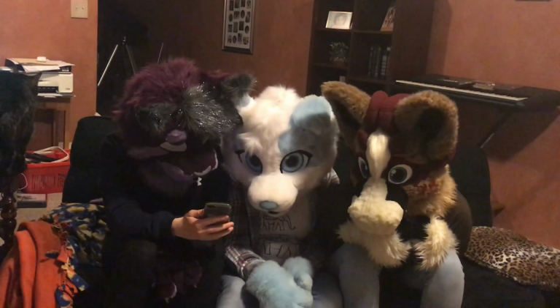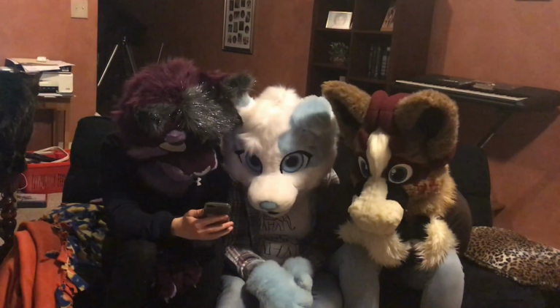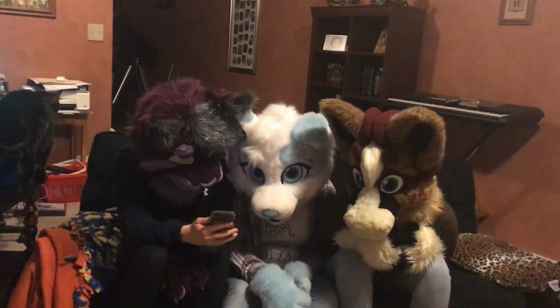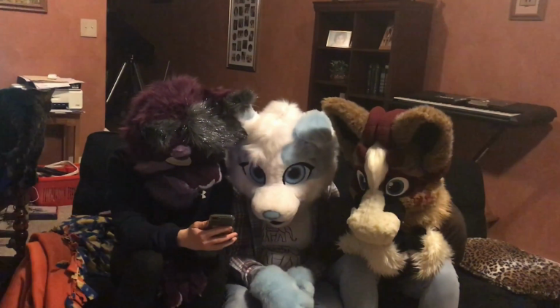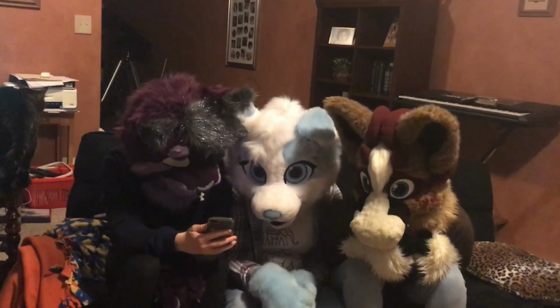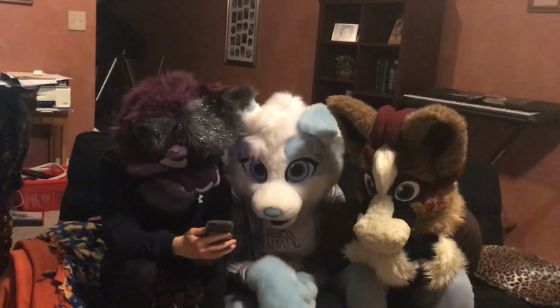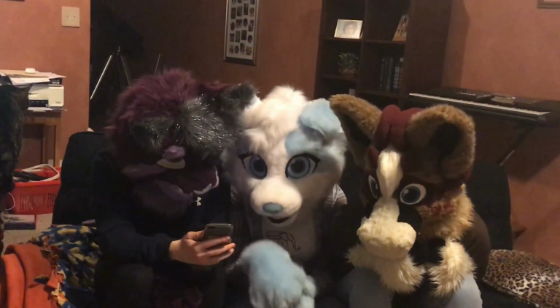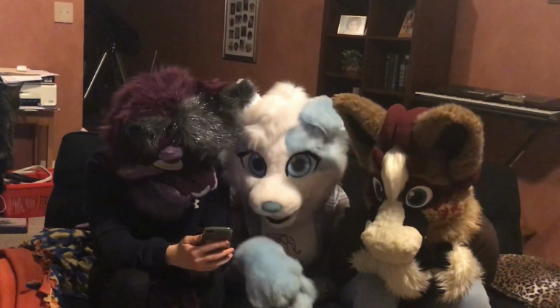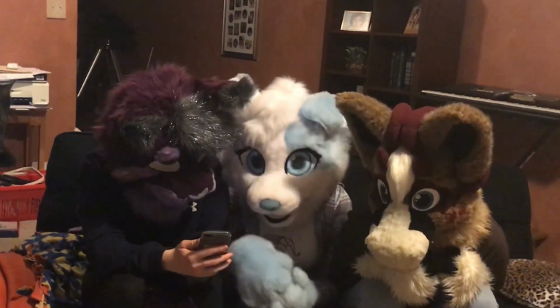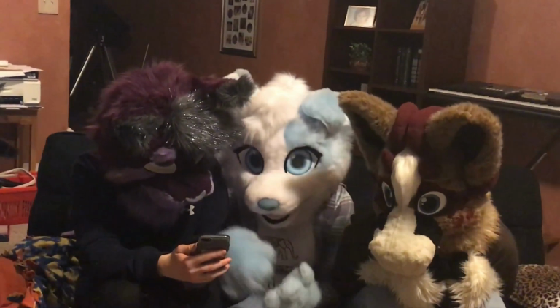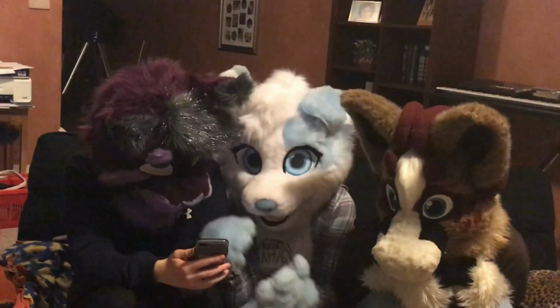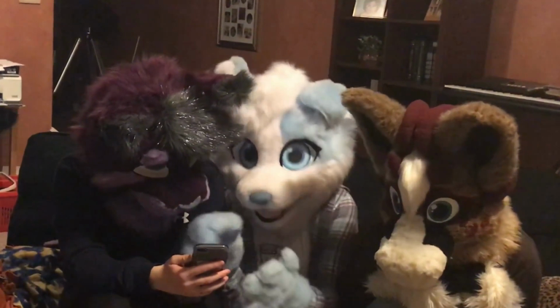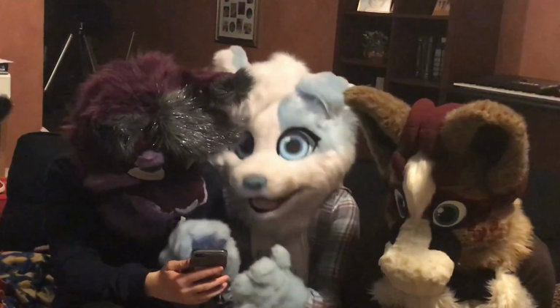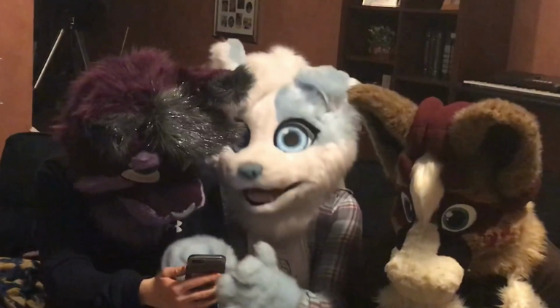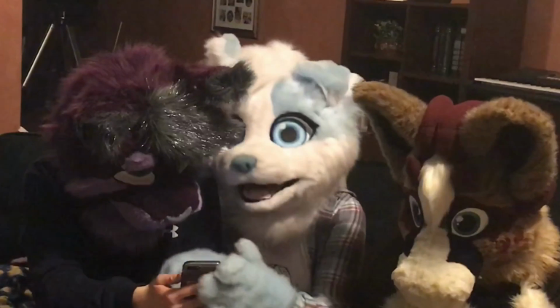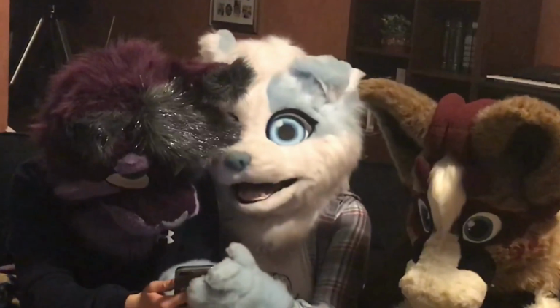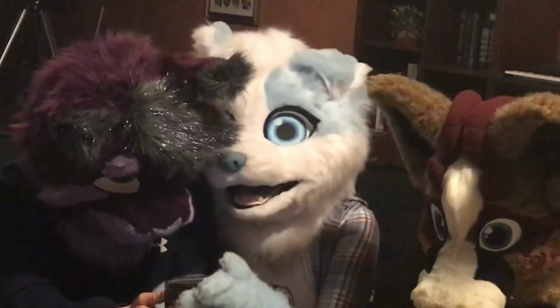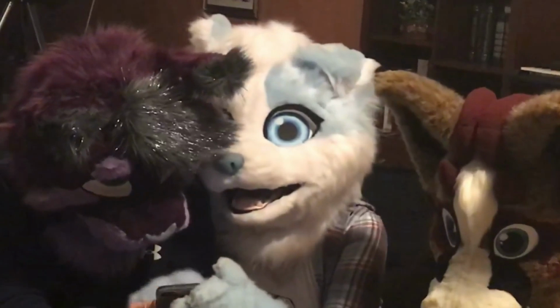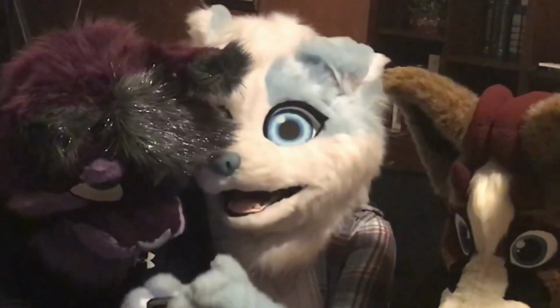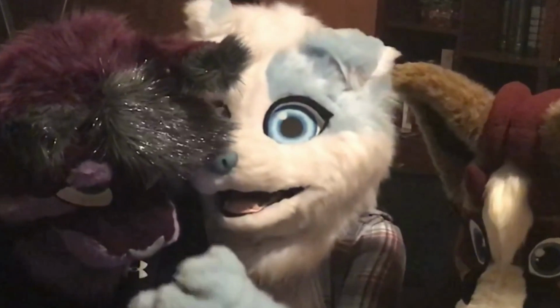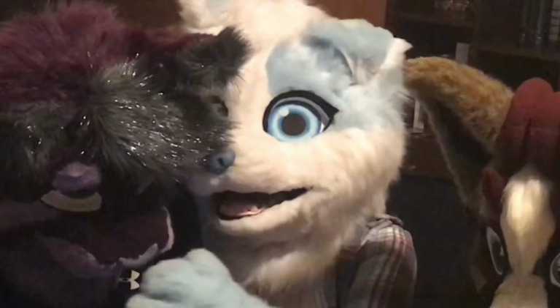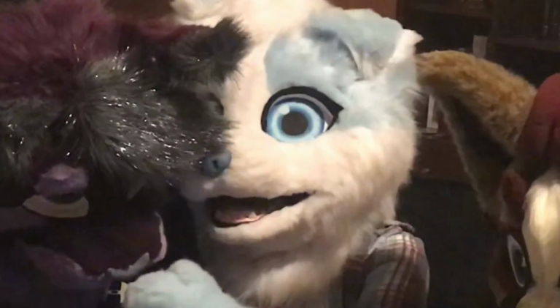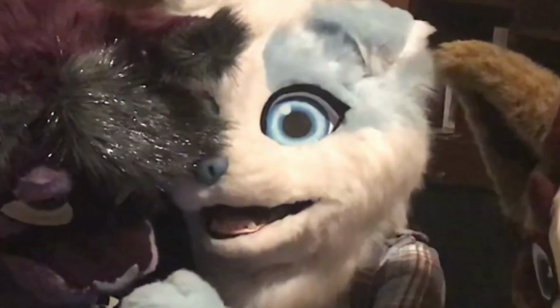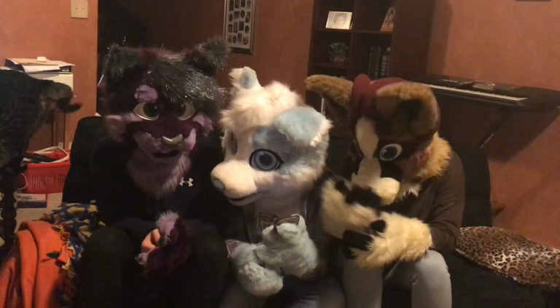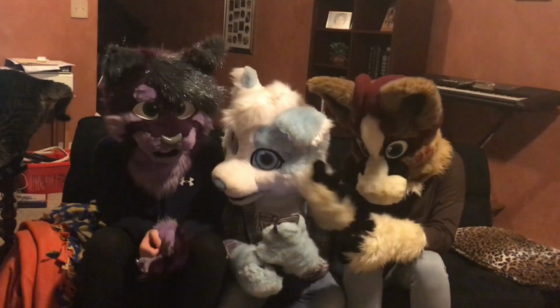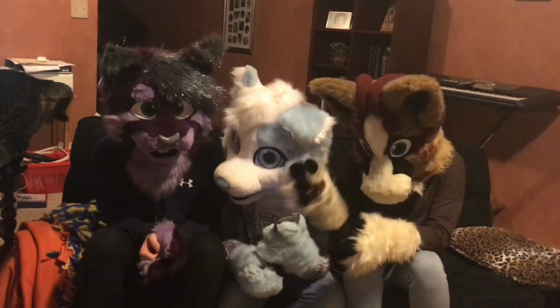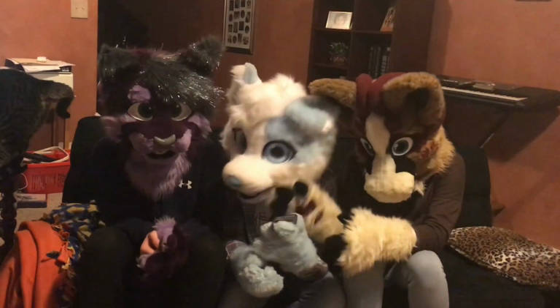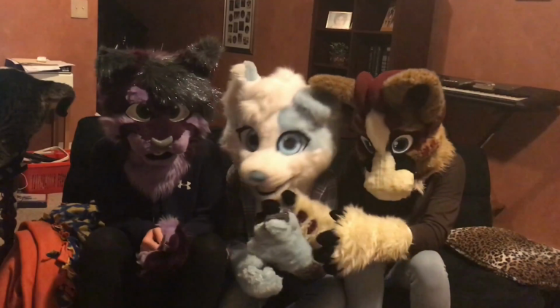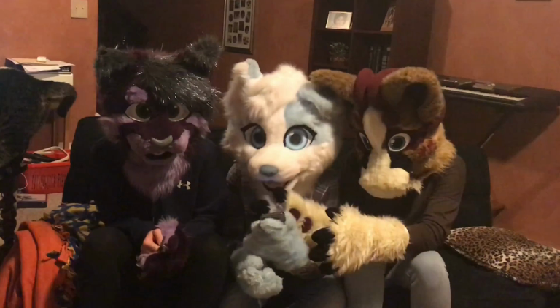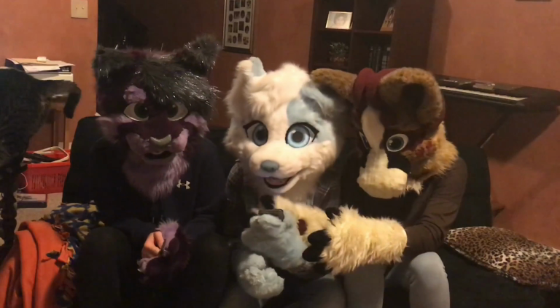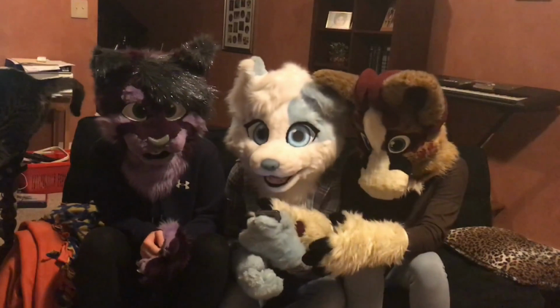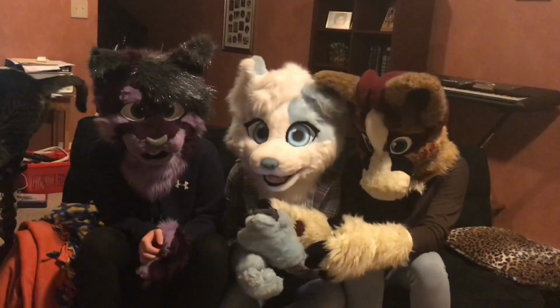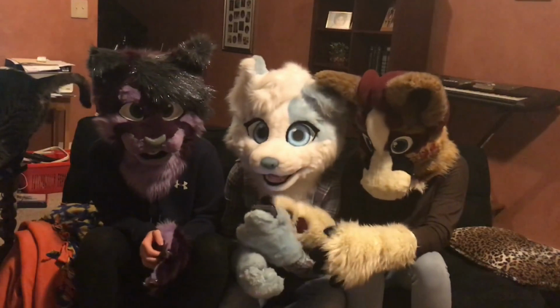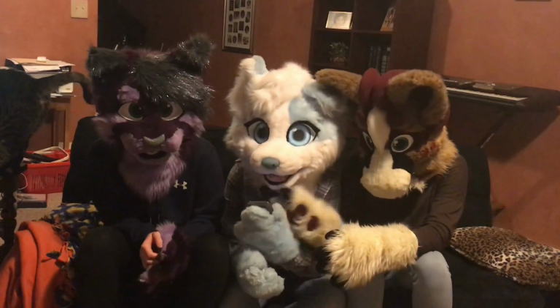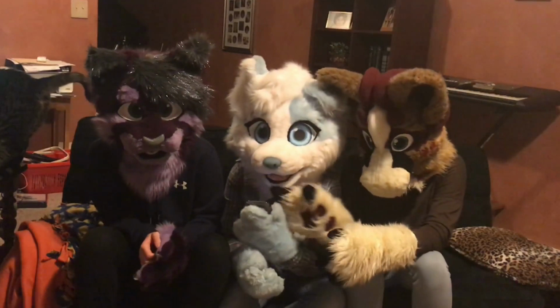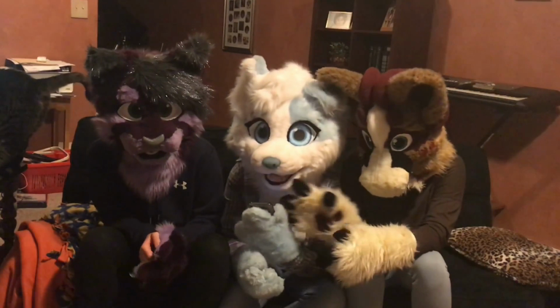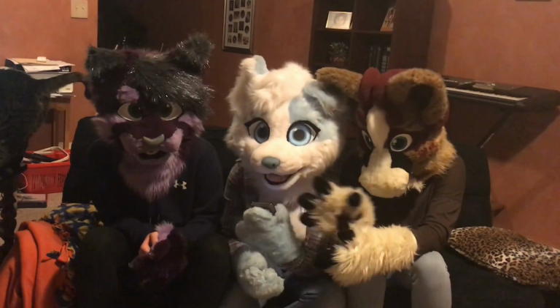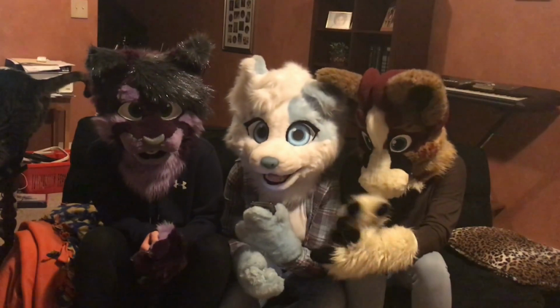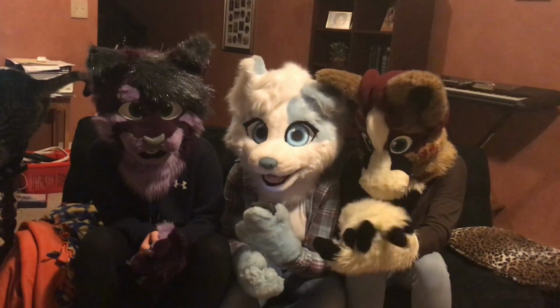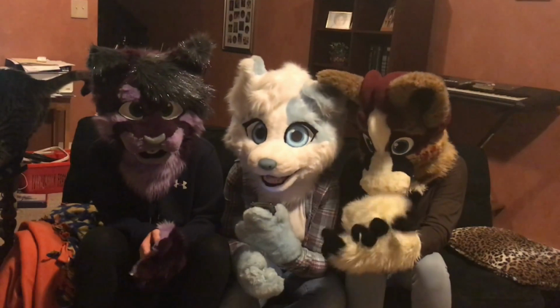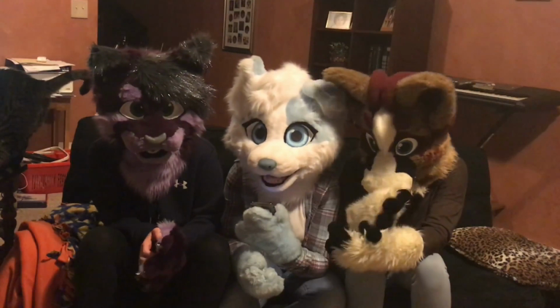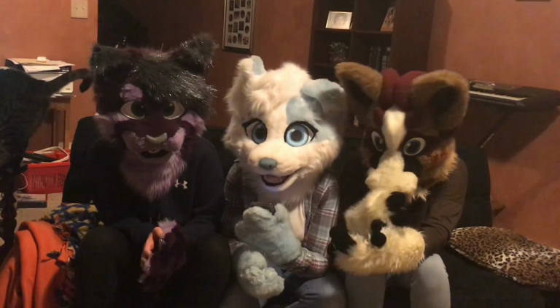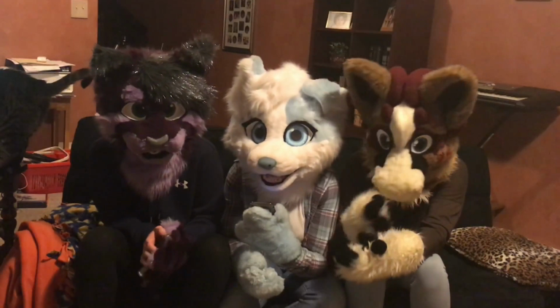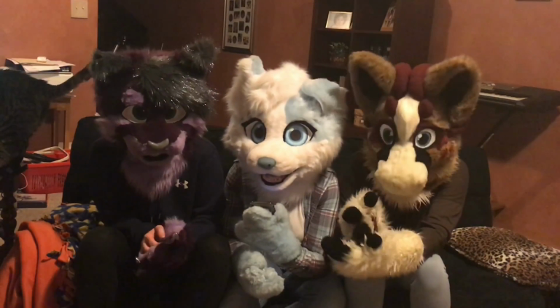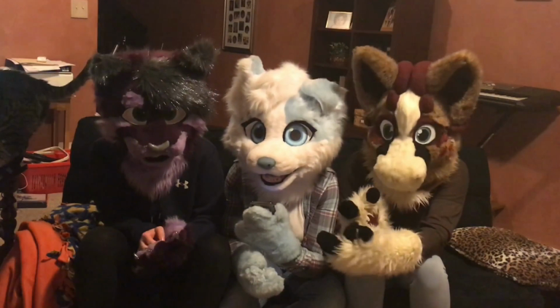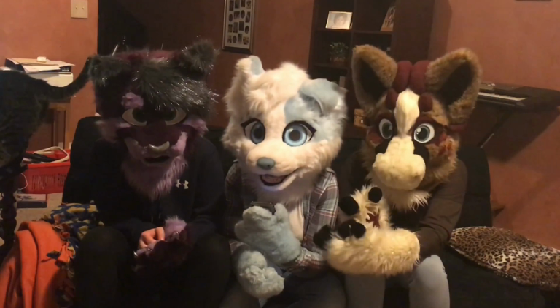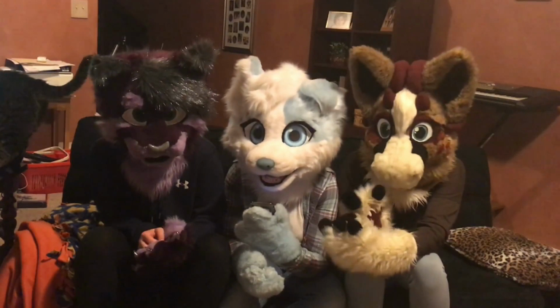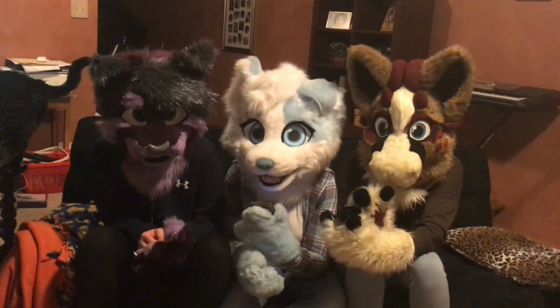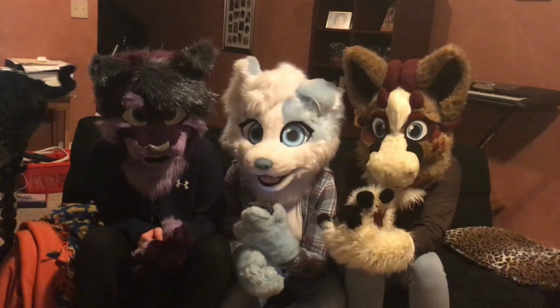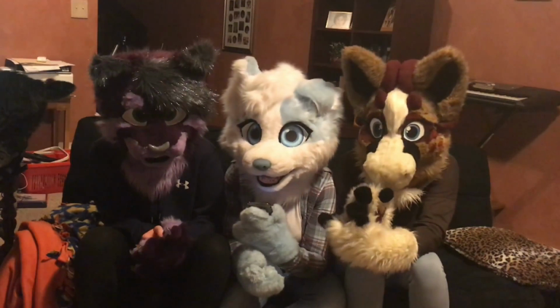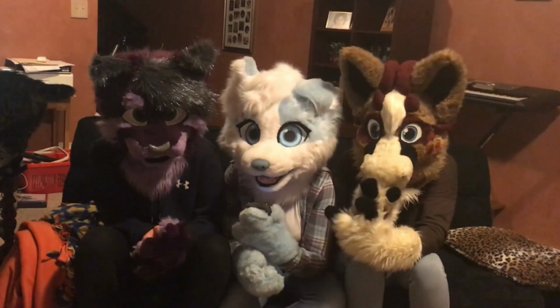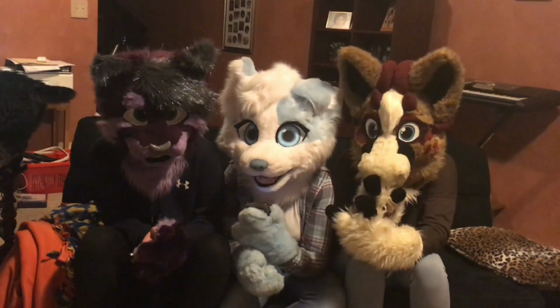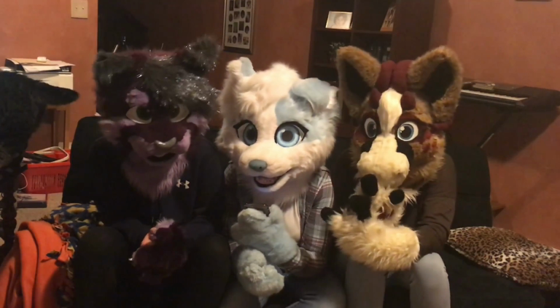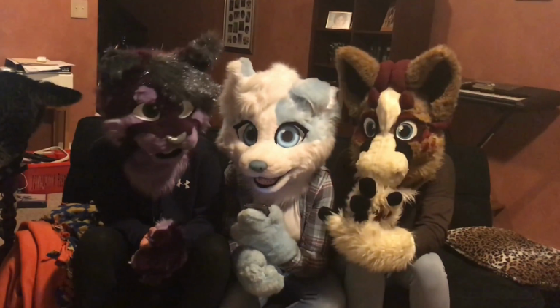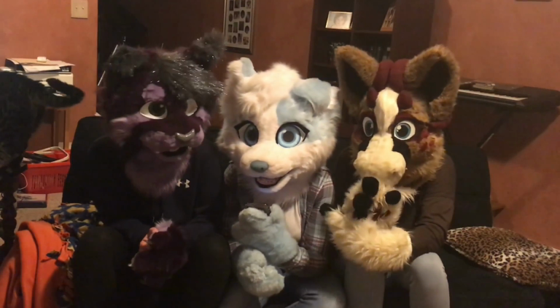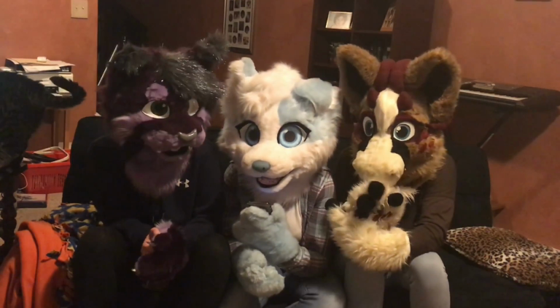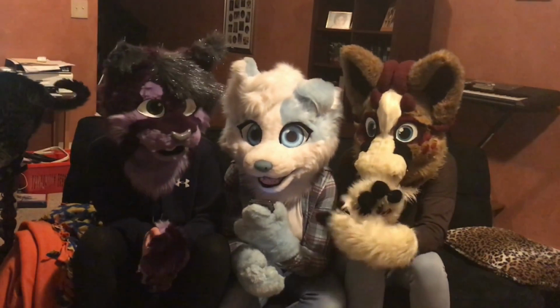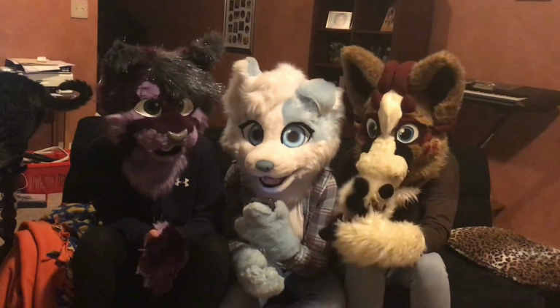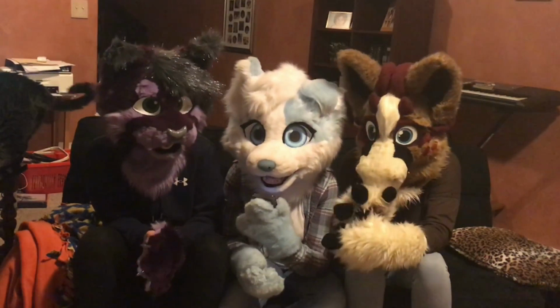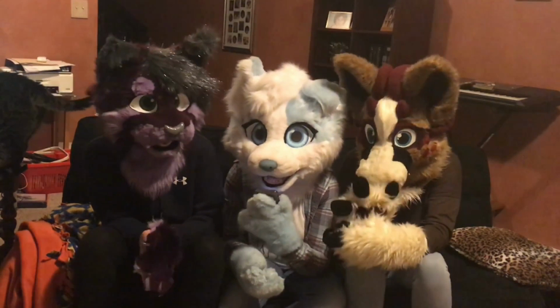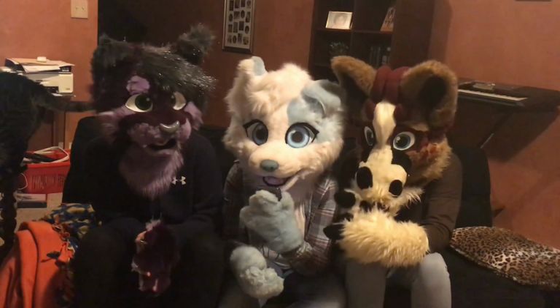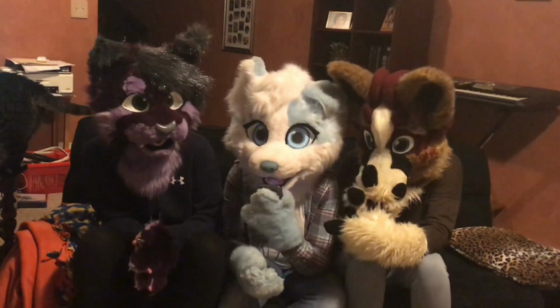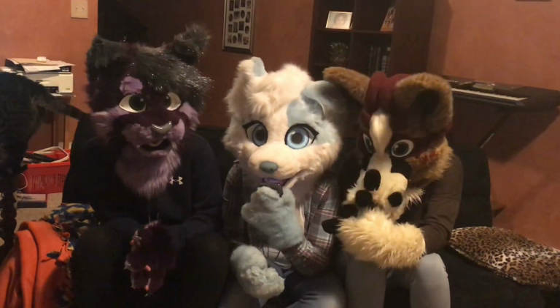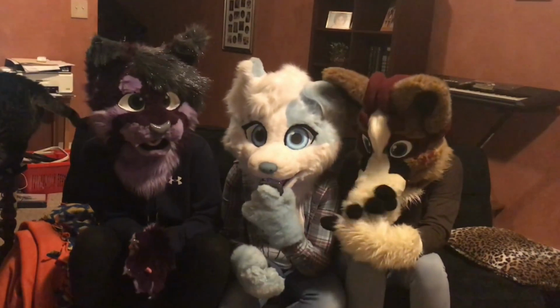I can't read that. Let me do it, Fanny. You don't even know what it is. Oh my god, you're so mean.